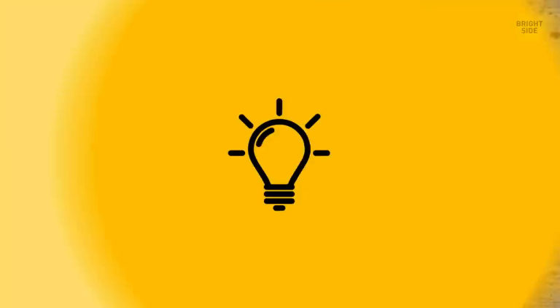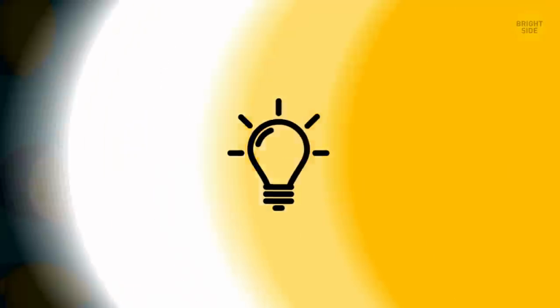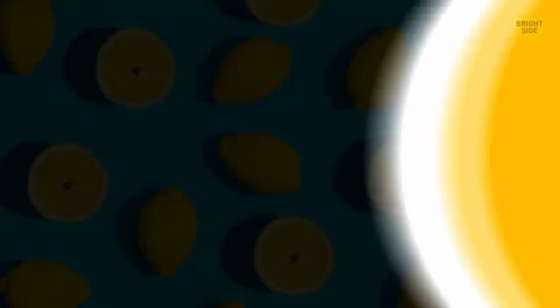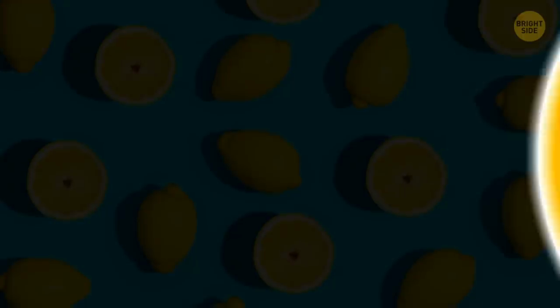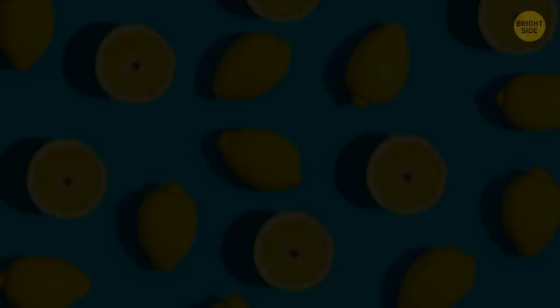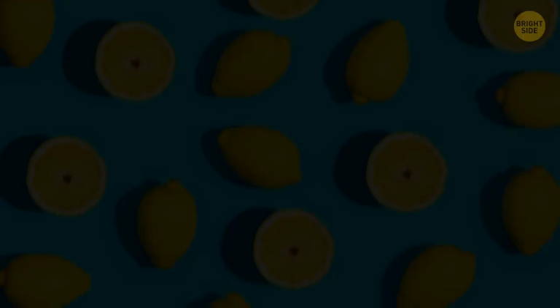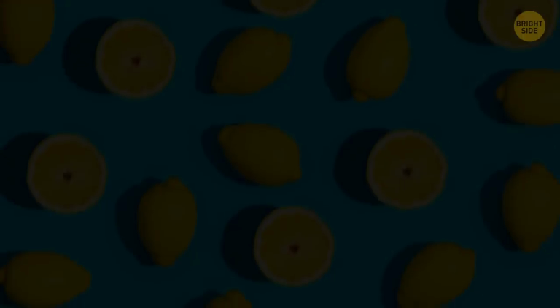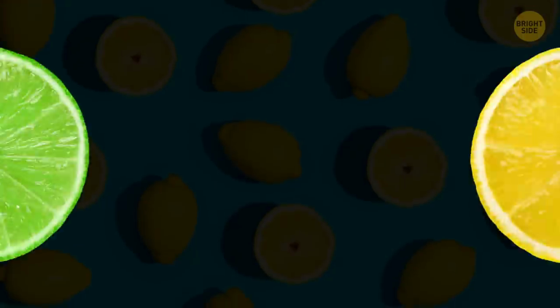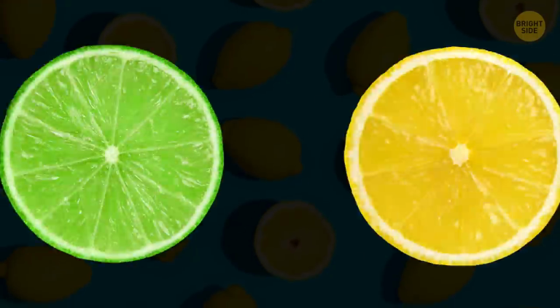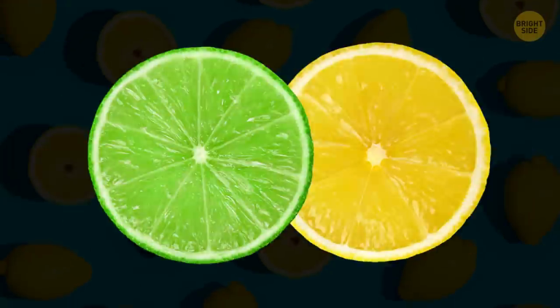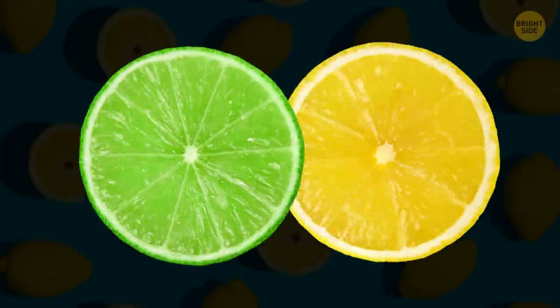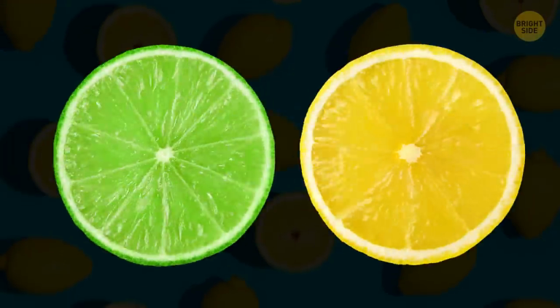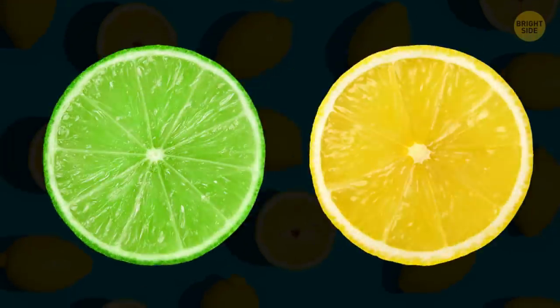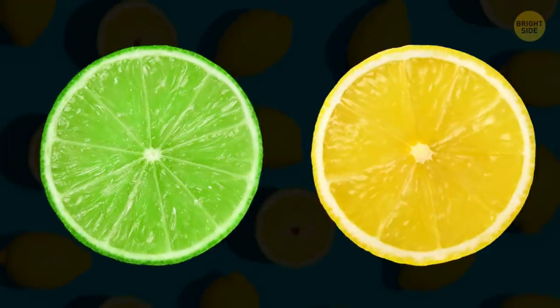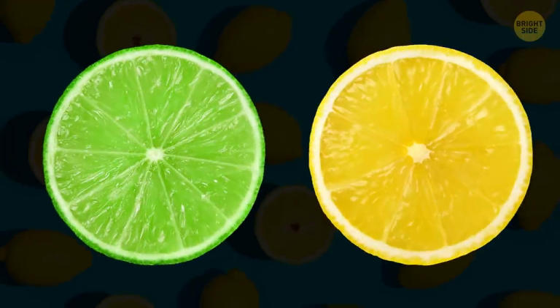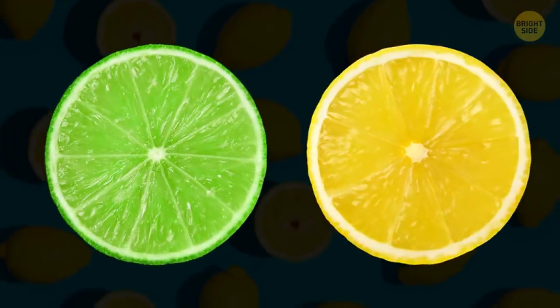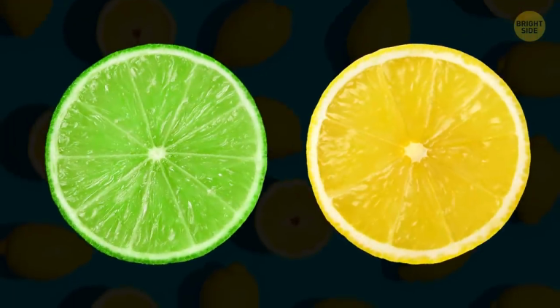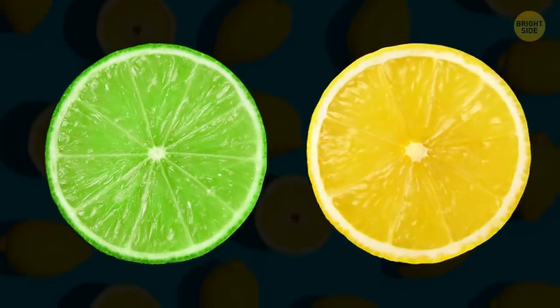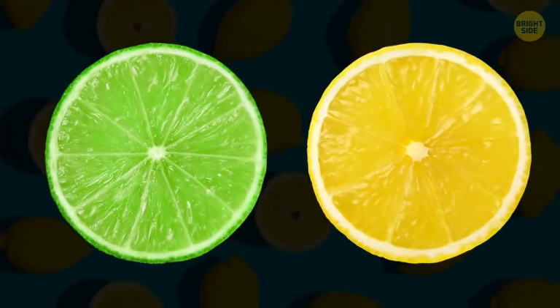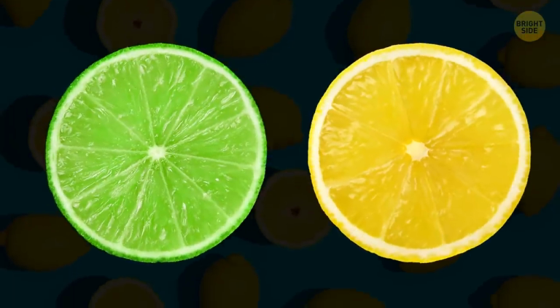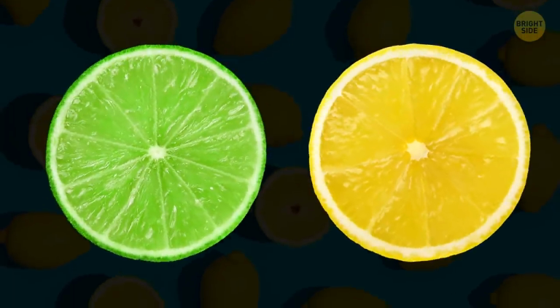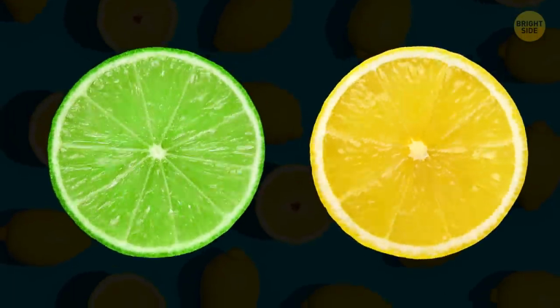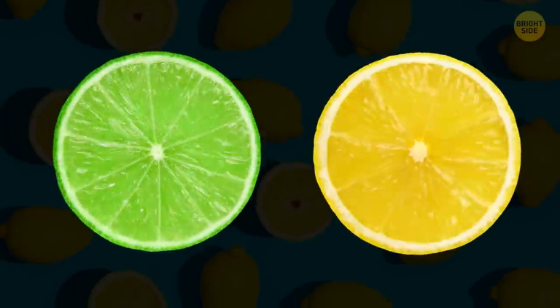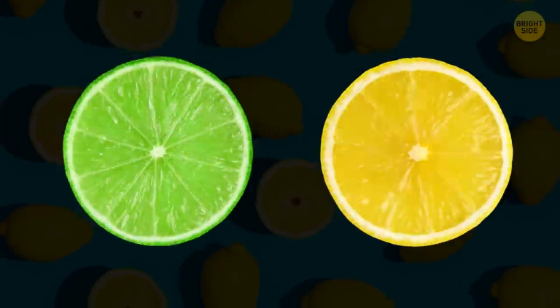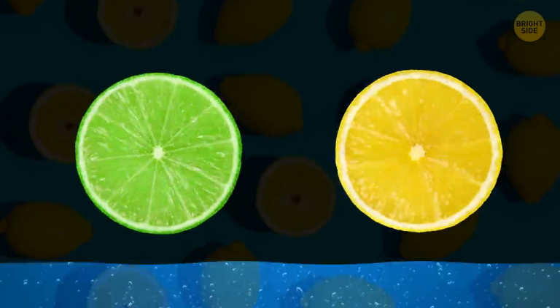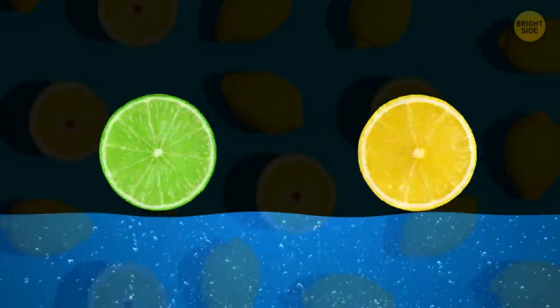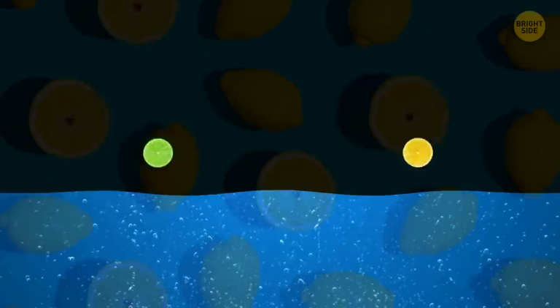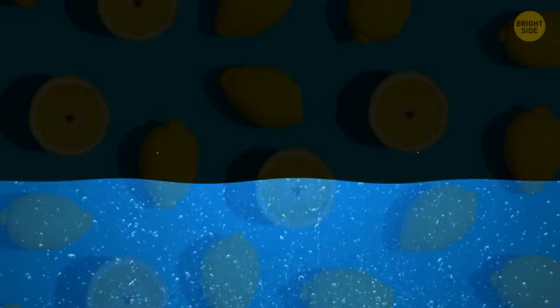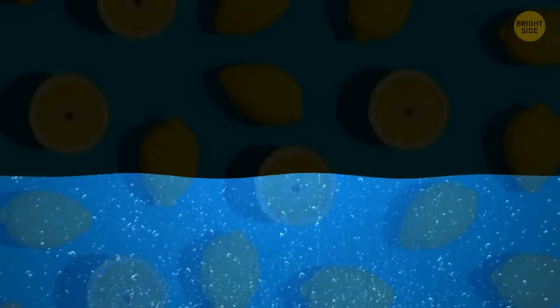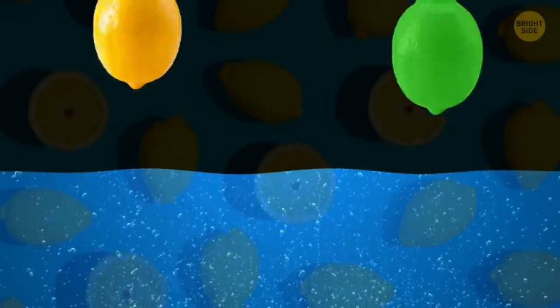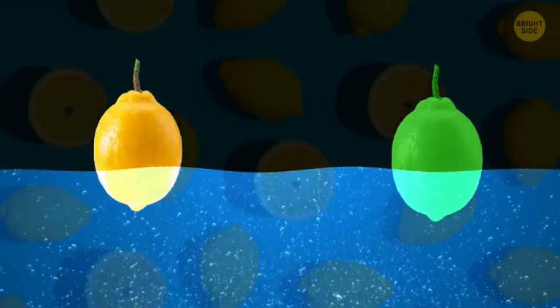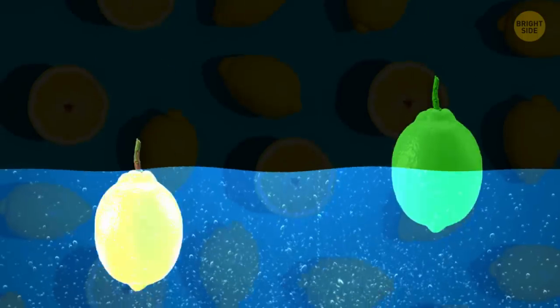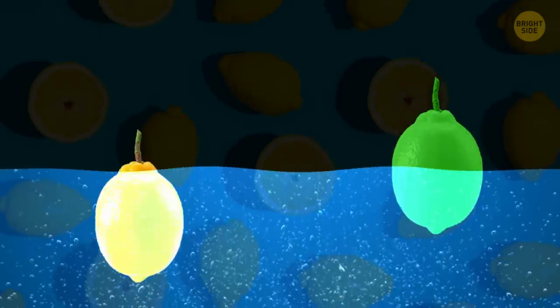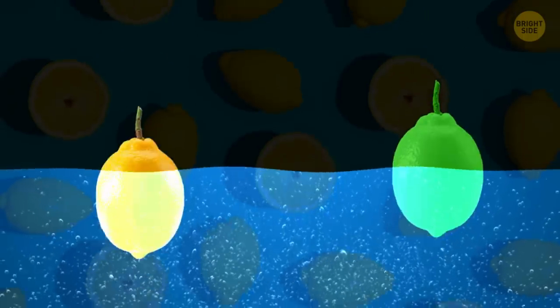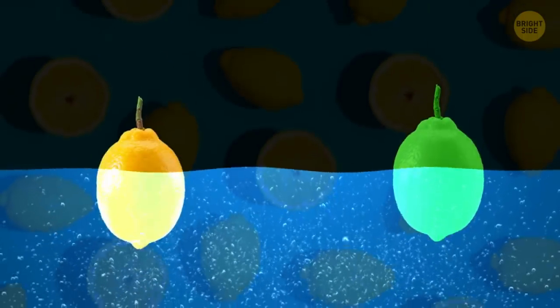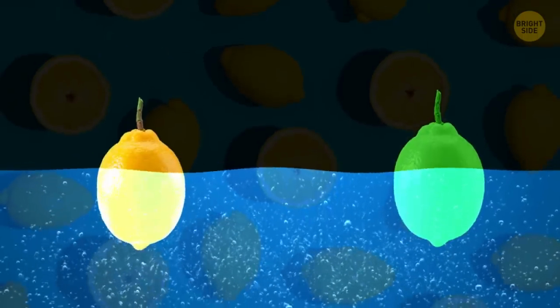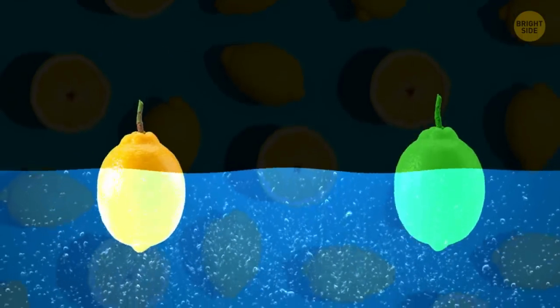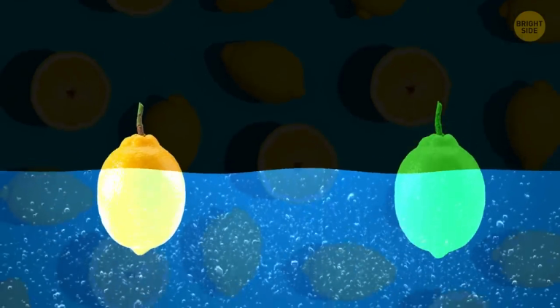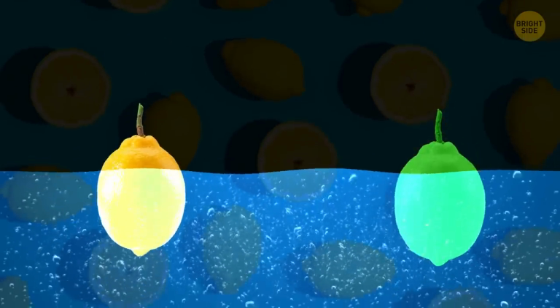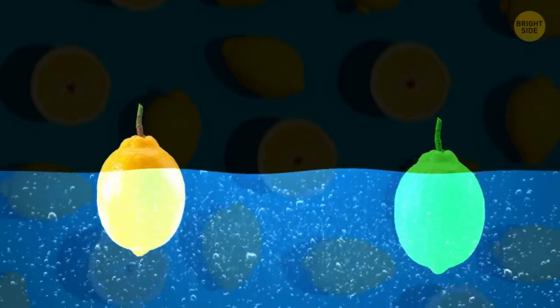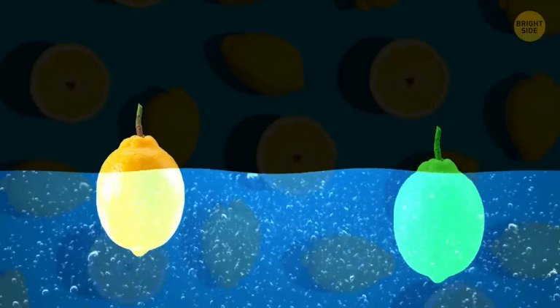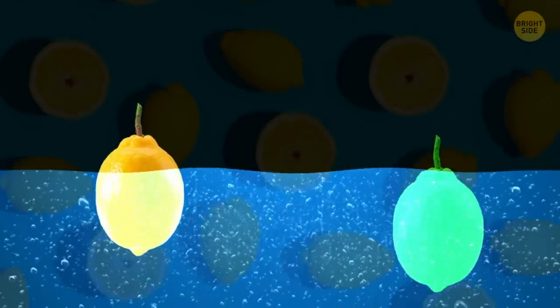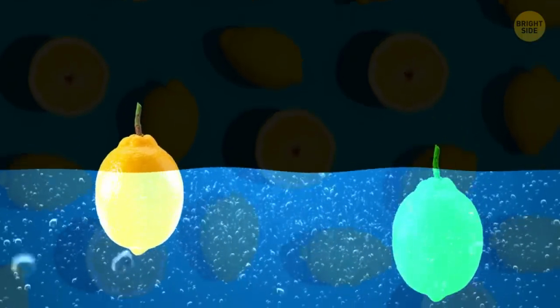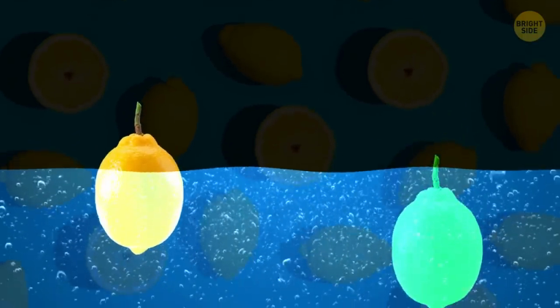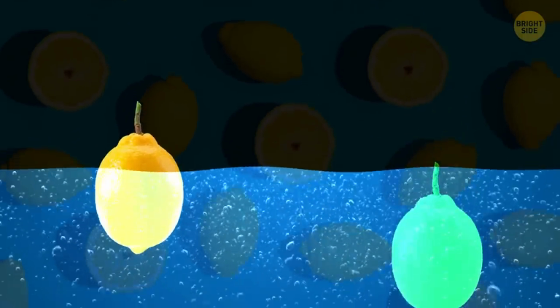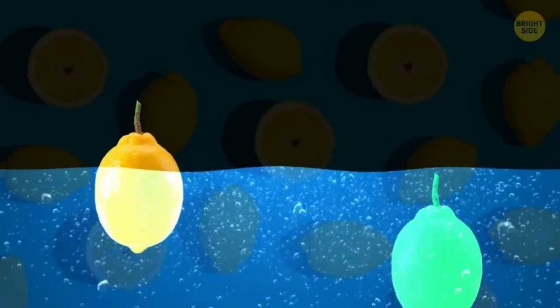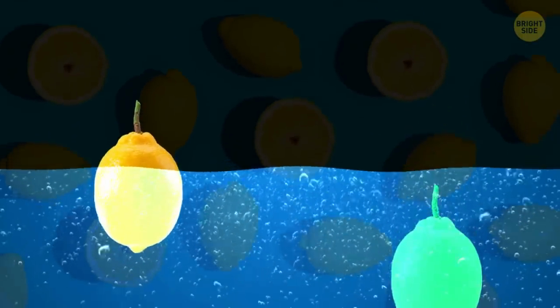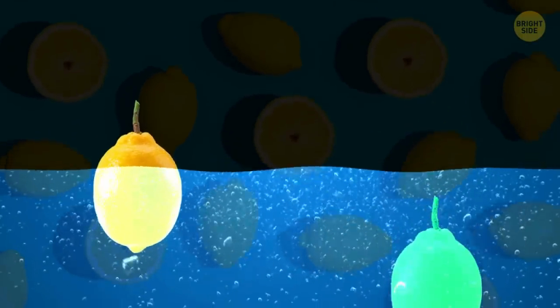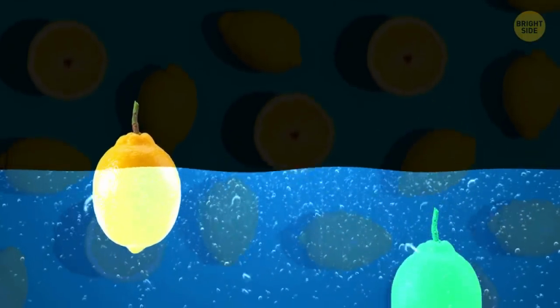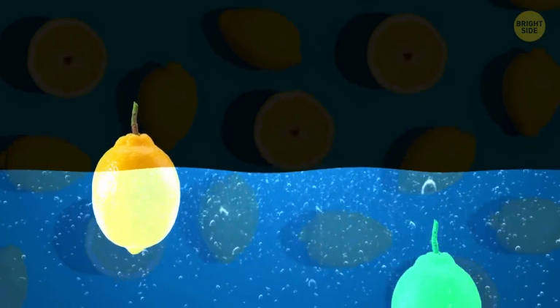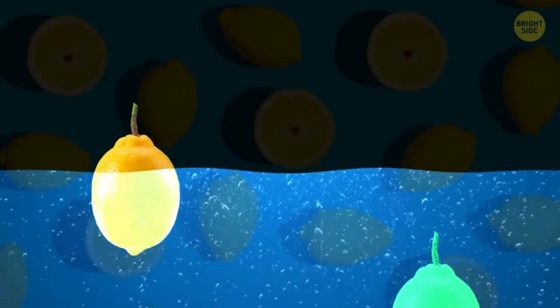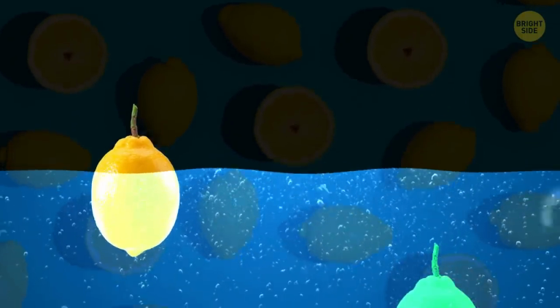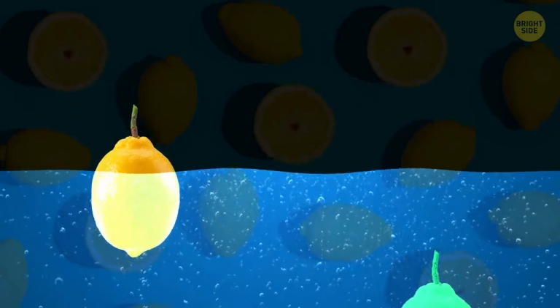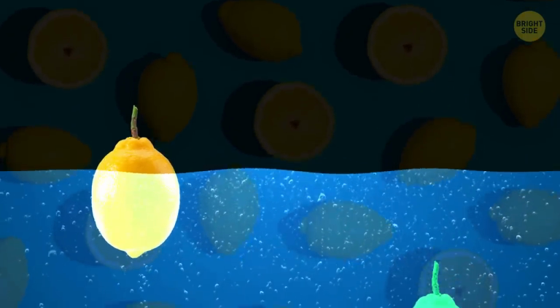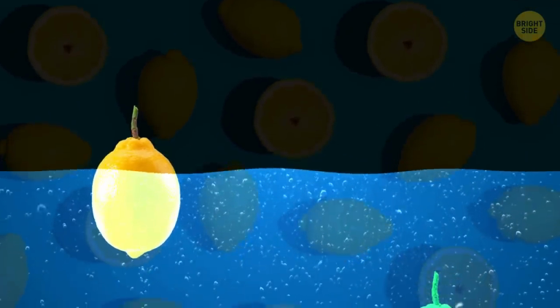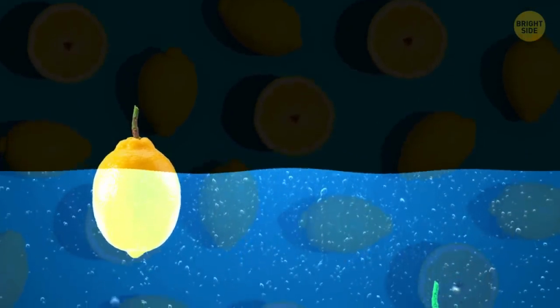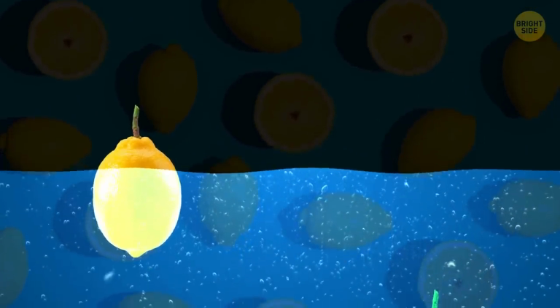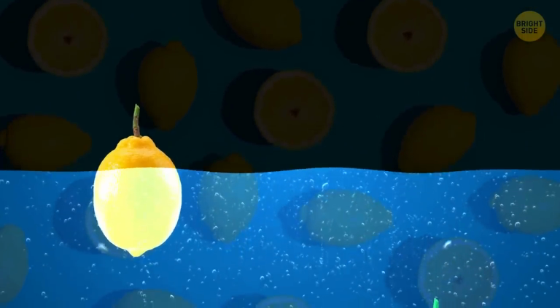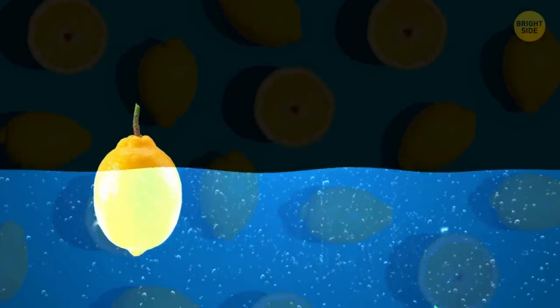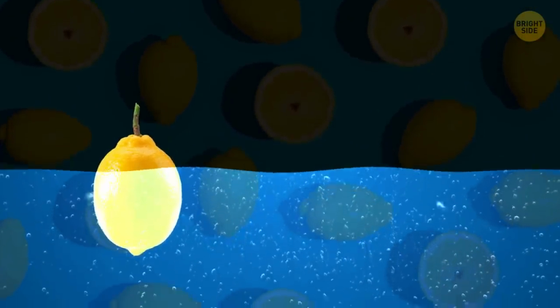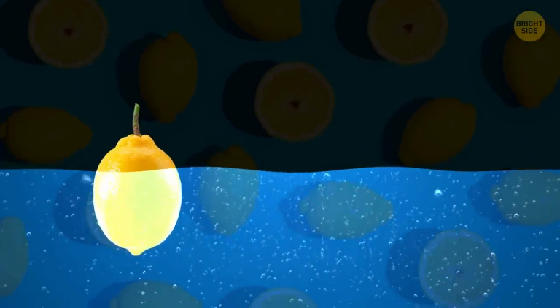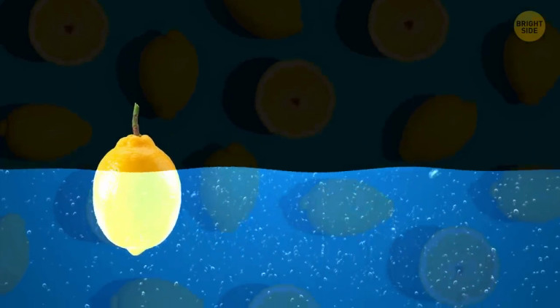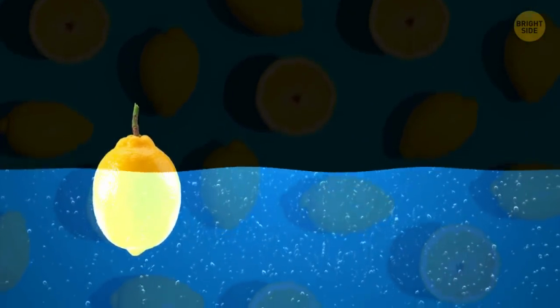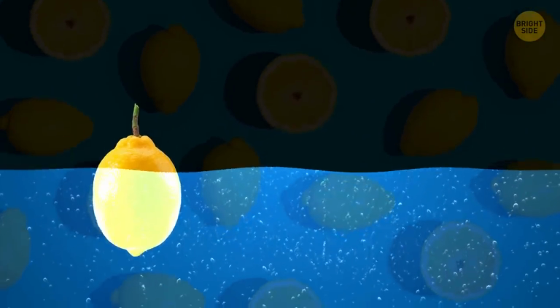Limes and lemons are quite different. Lemons float, but limes sink. It's all because limes are denser than lemons.